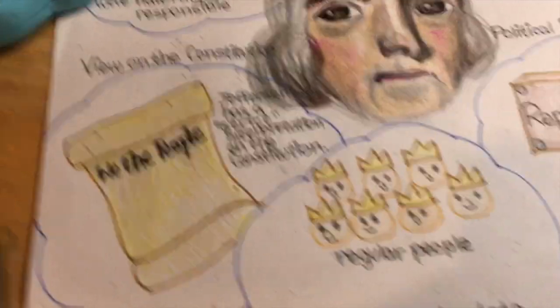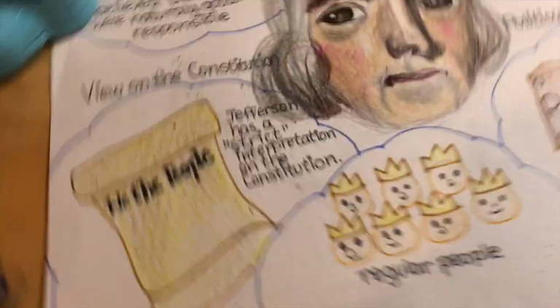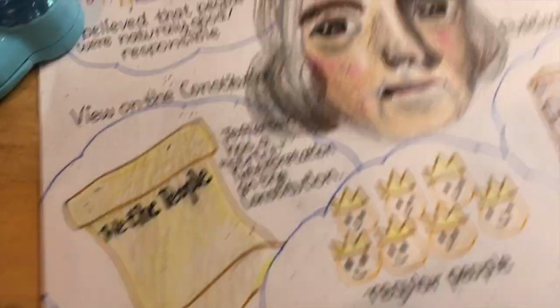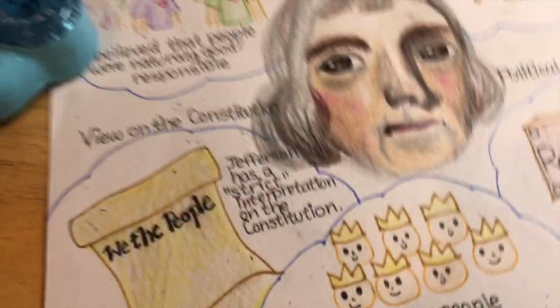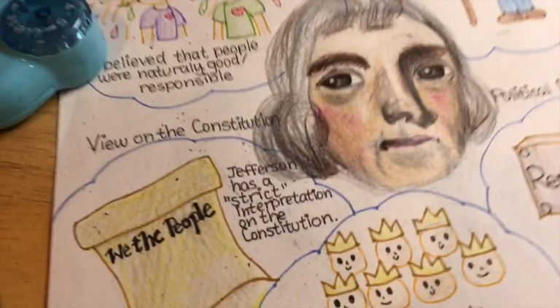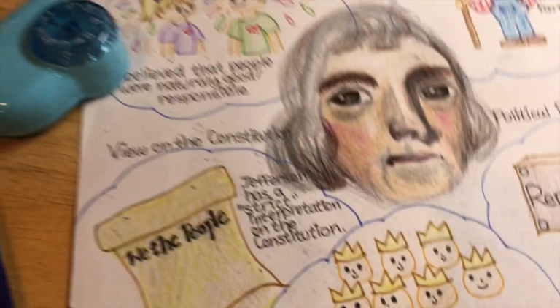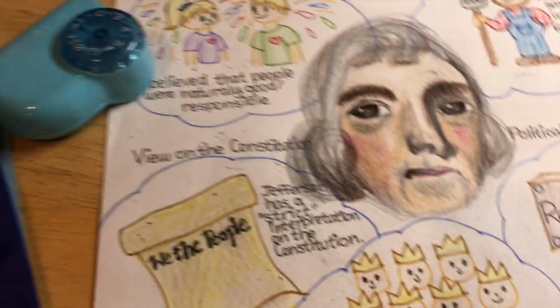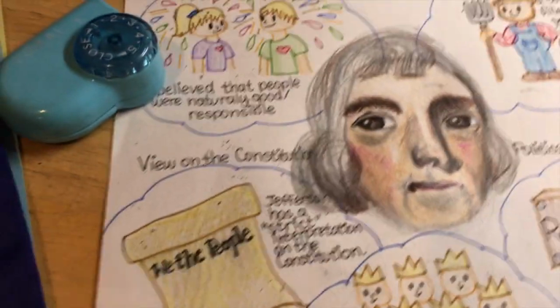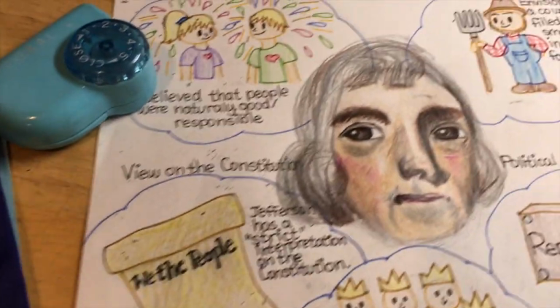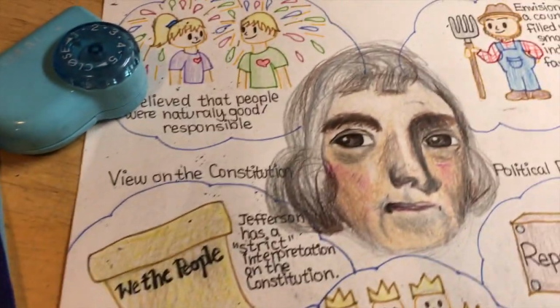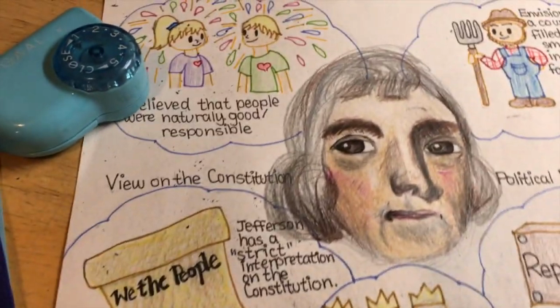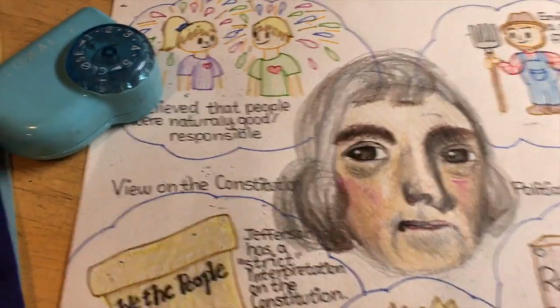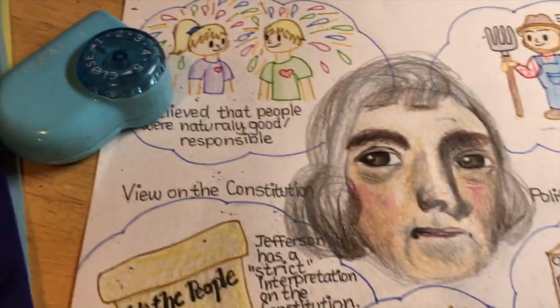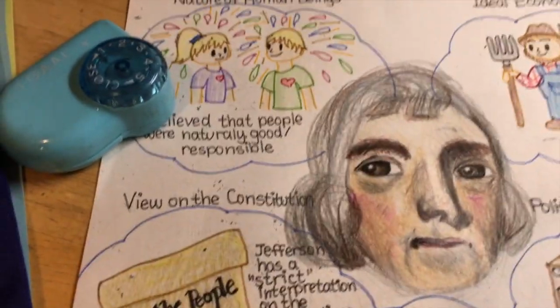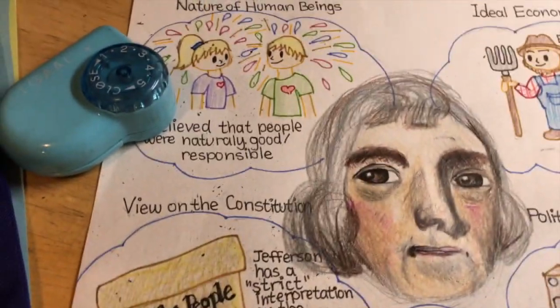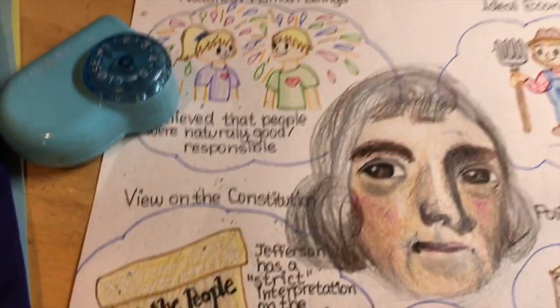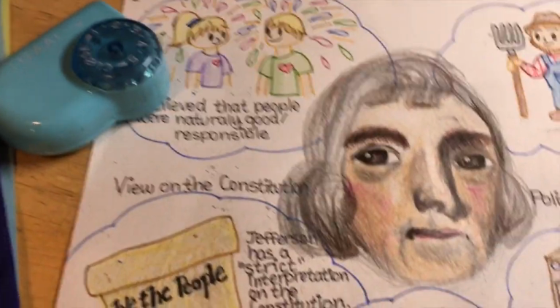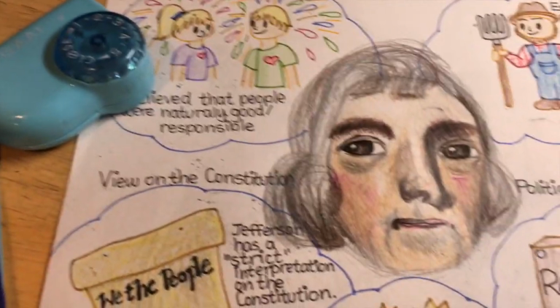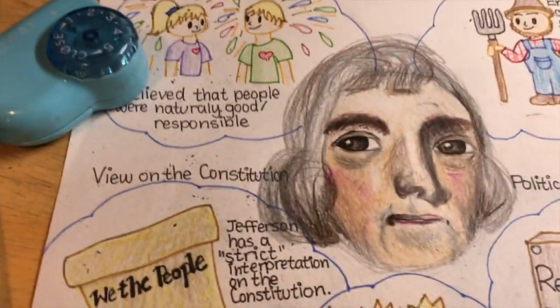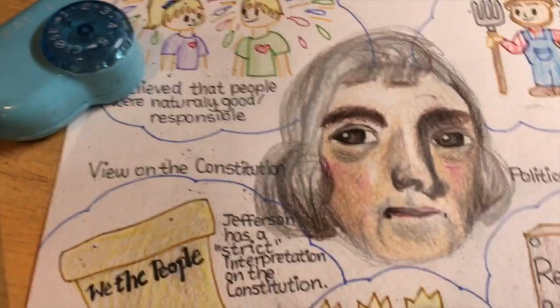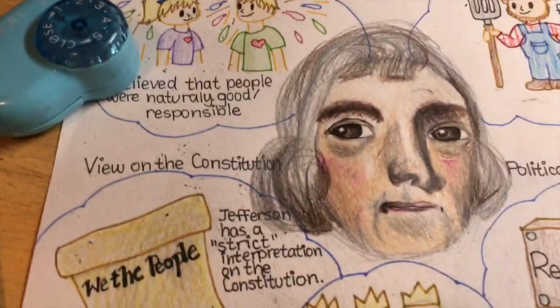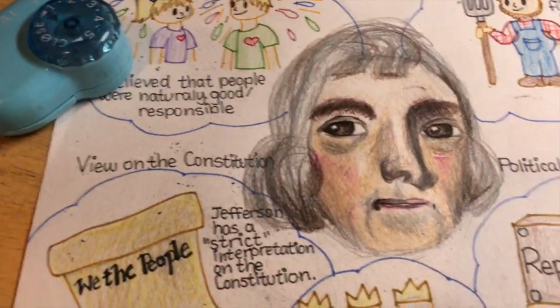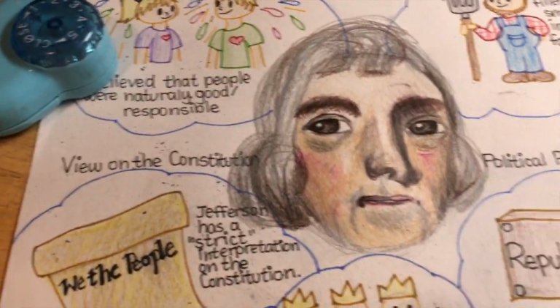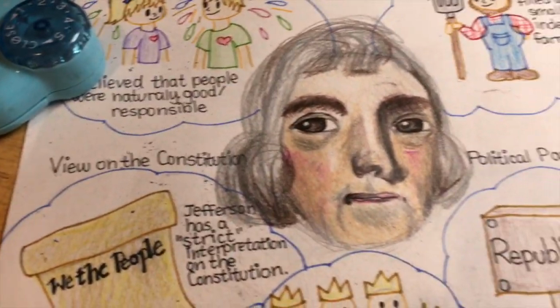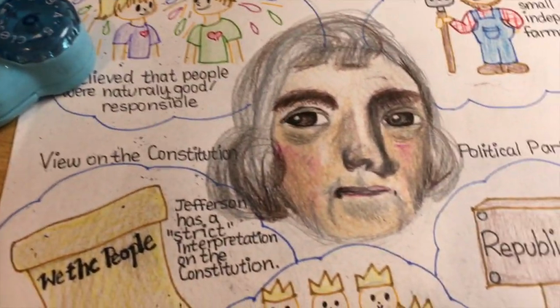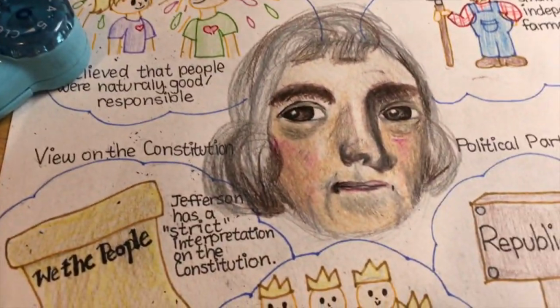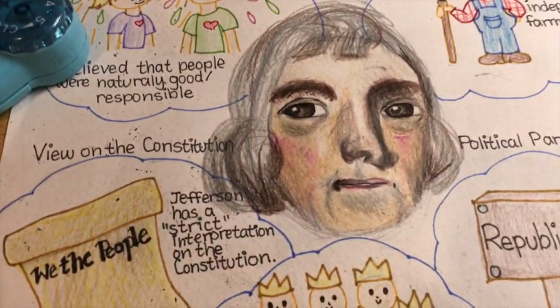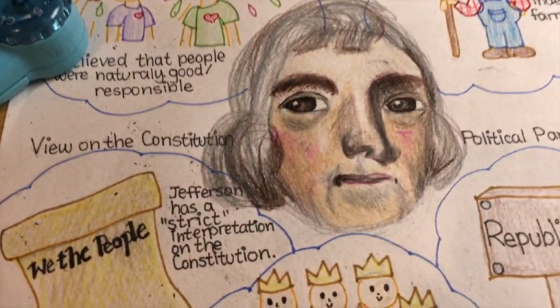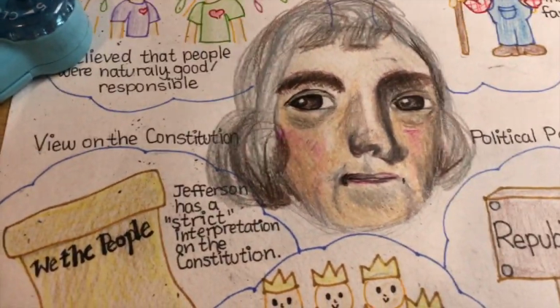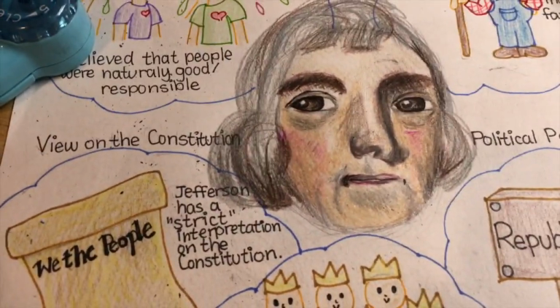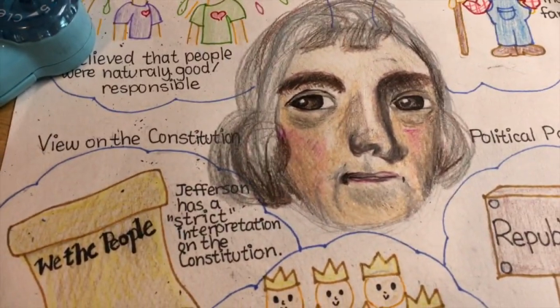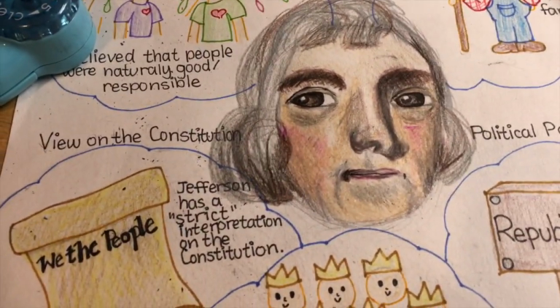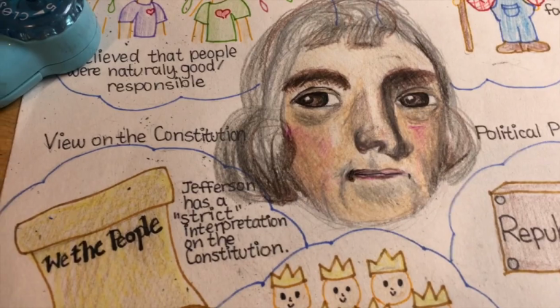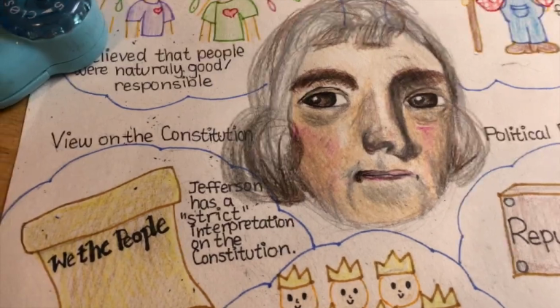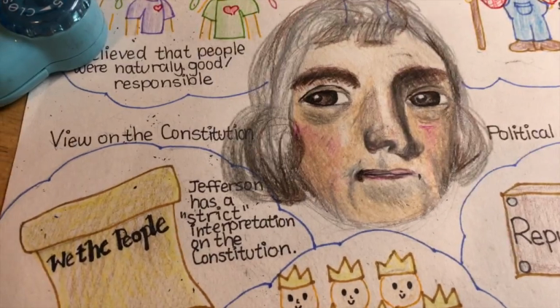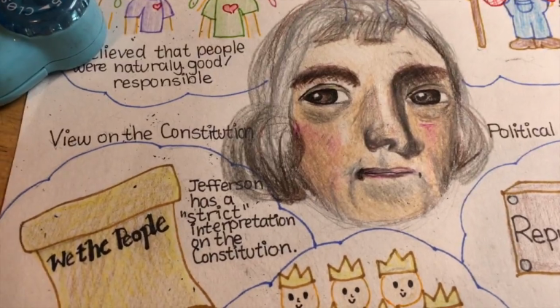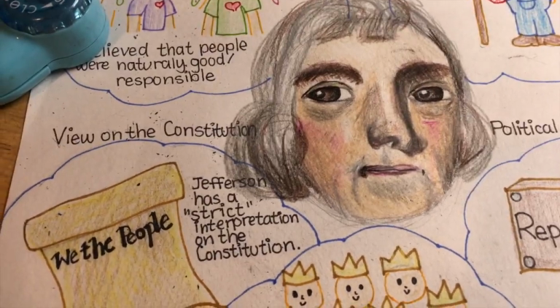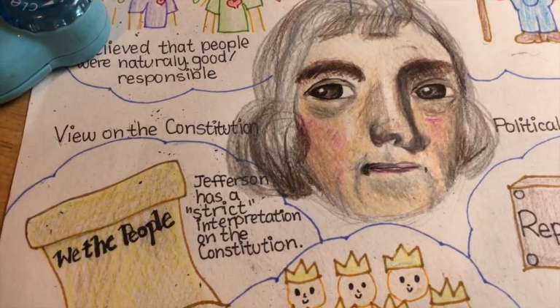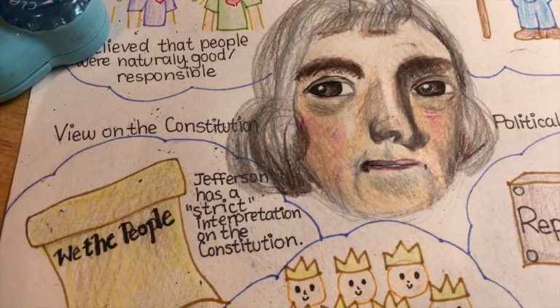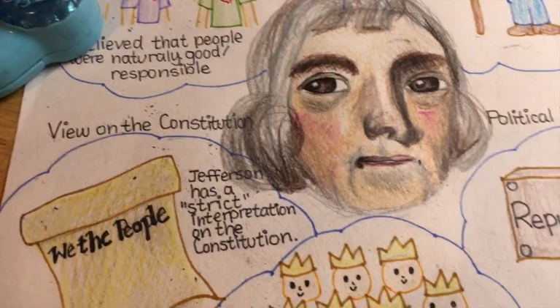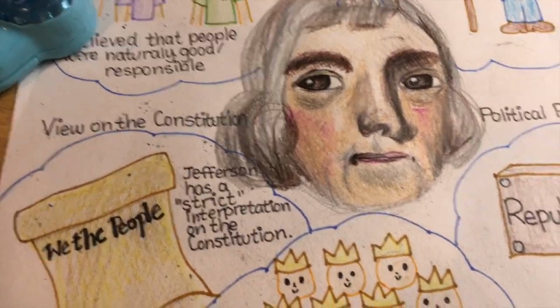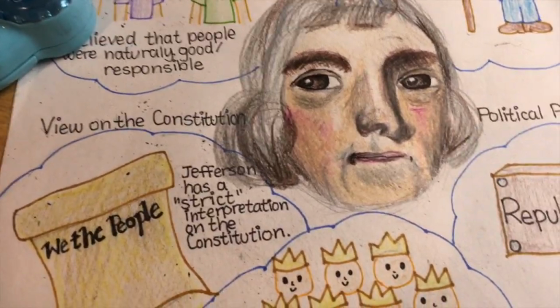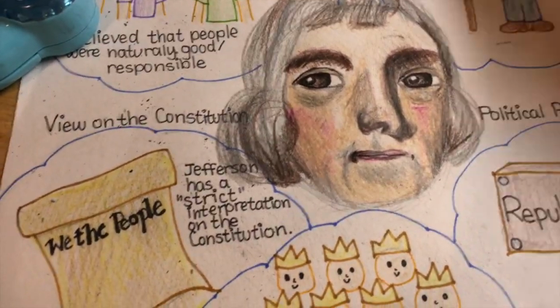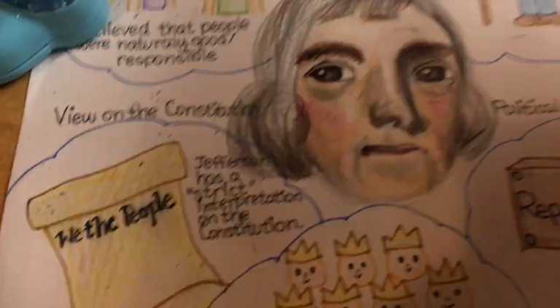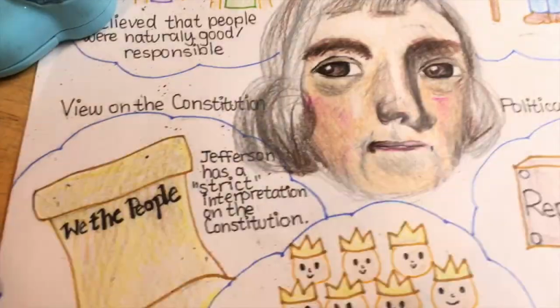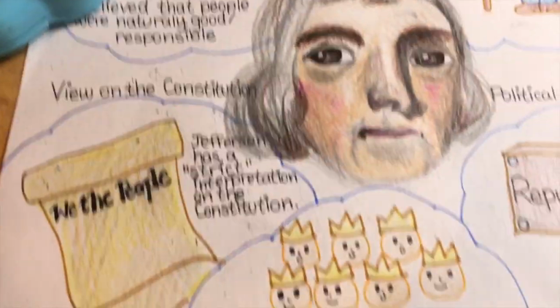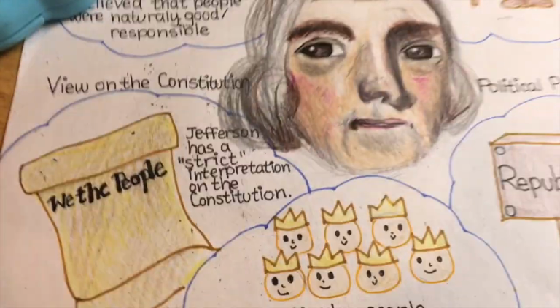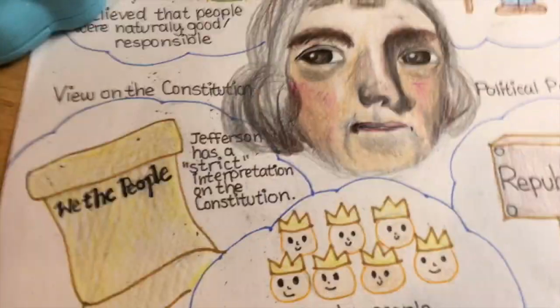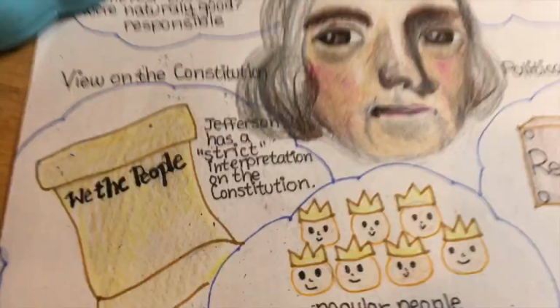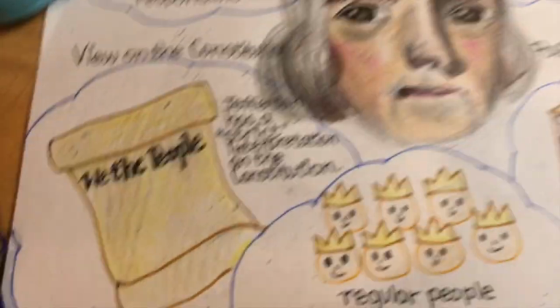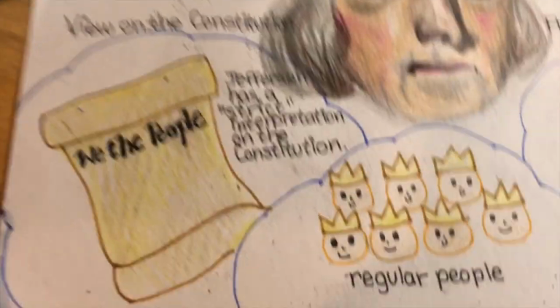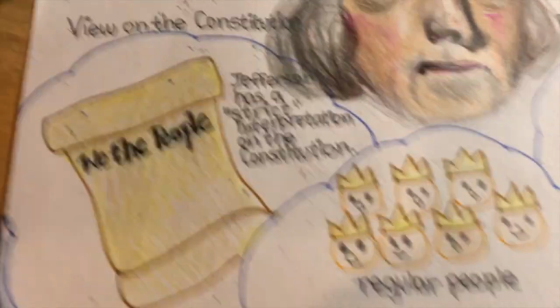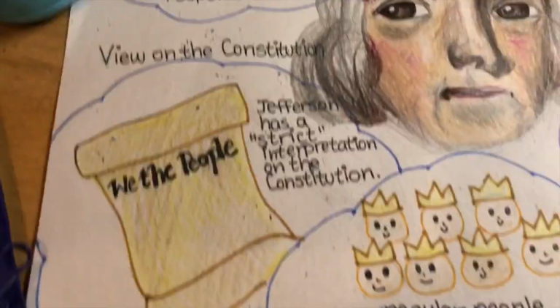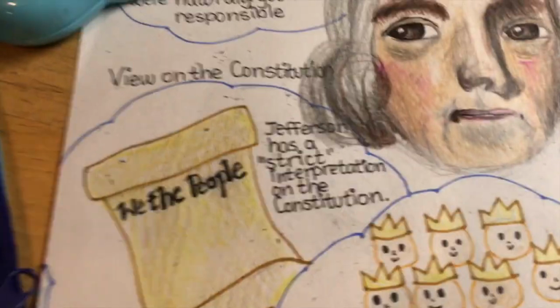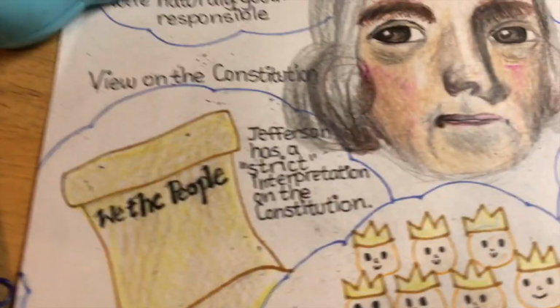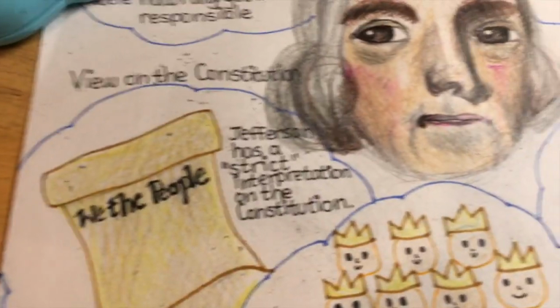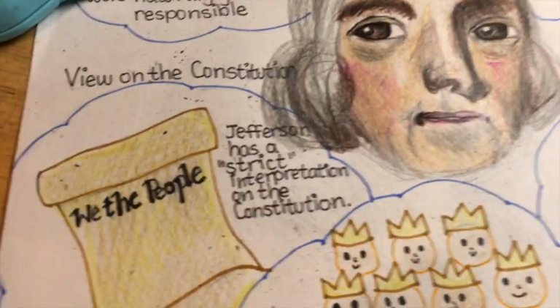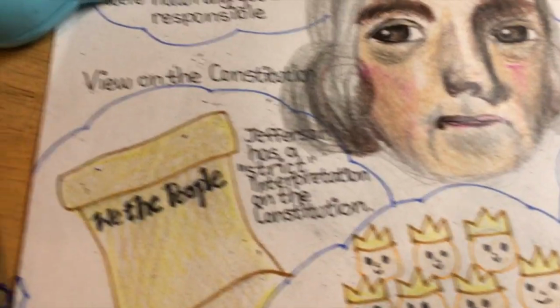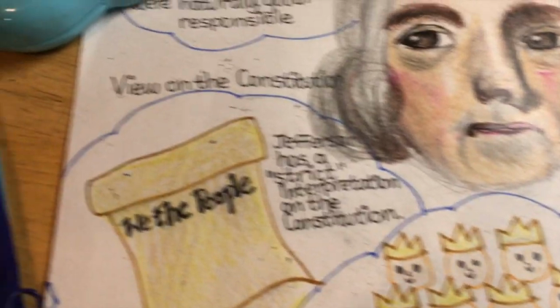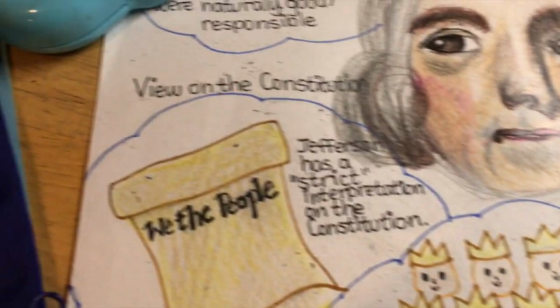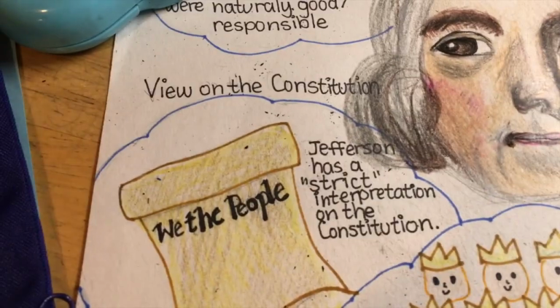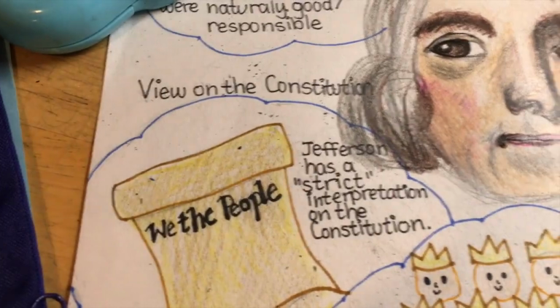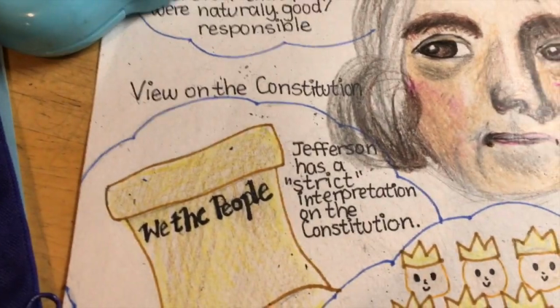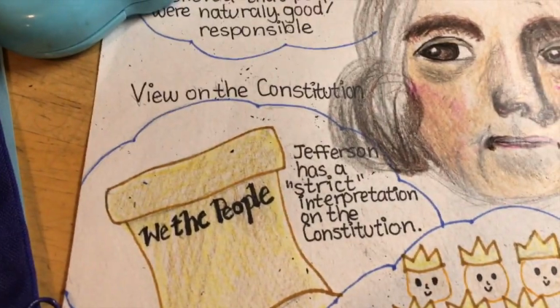I am officially done! Does anyone want to see the whole thing?